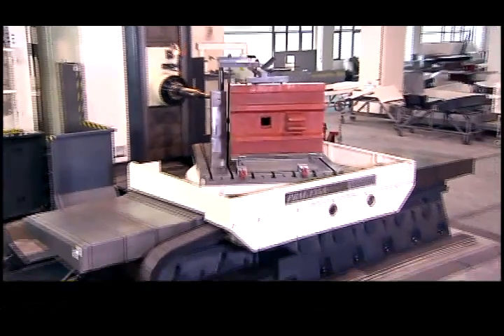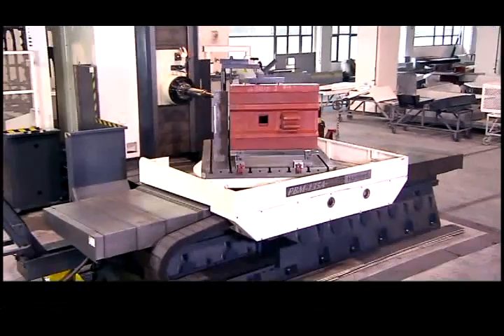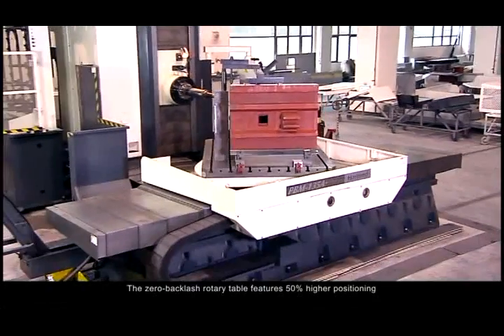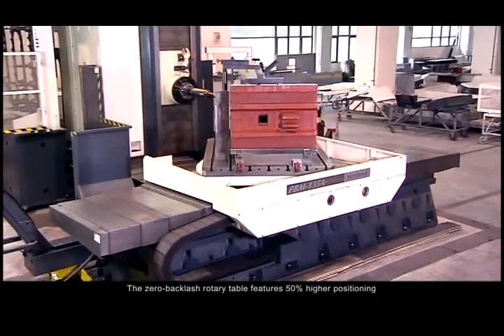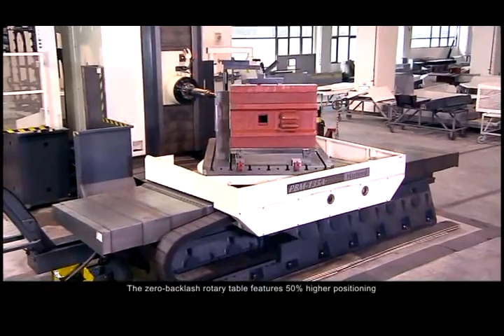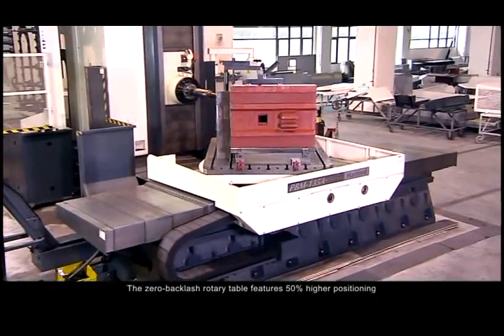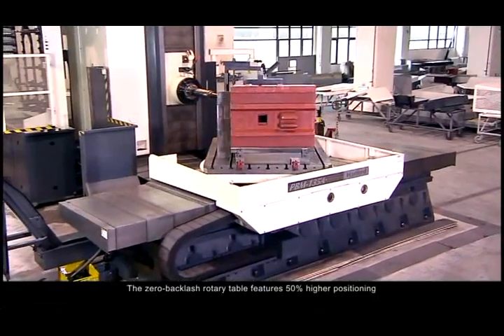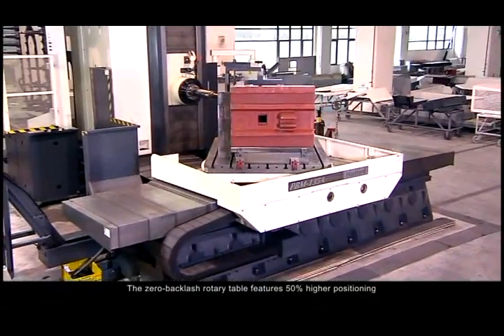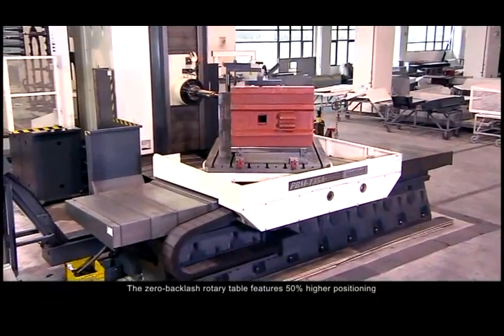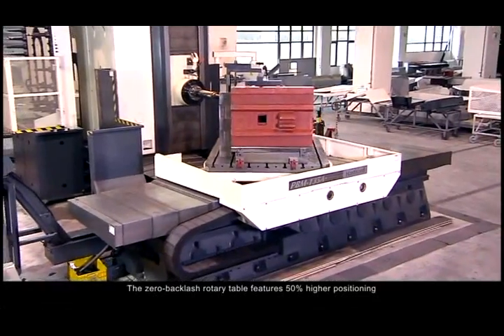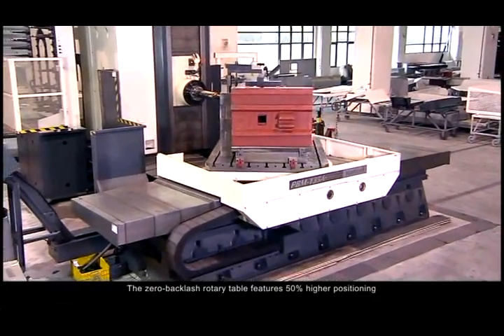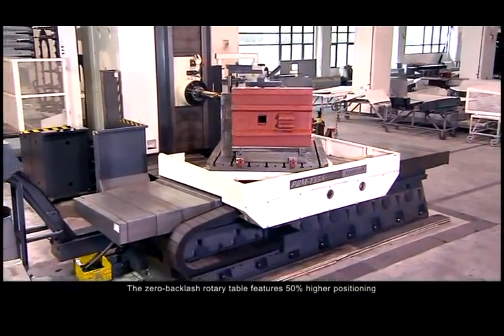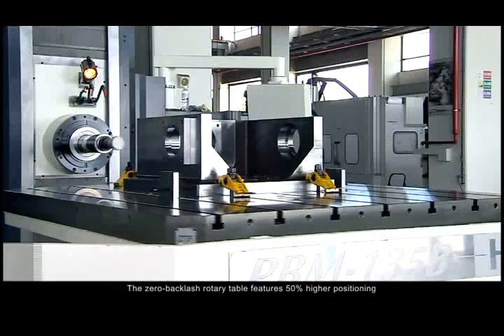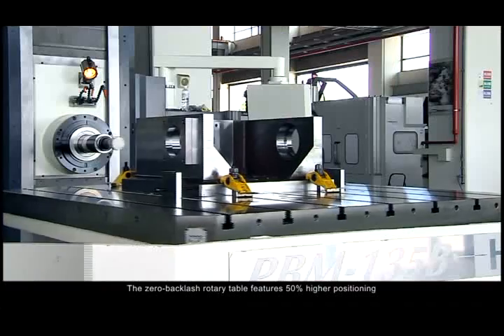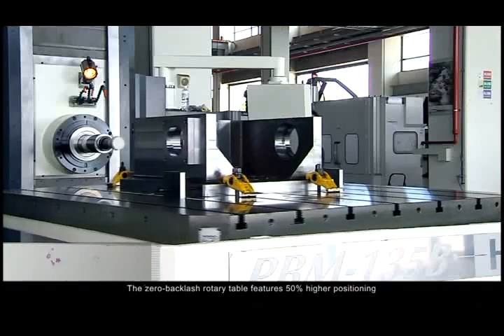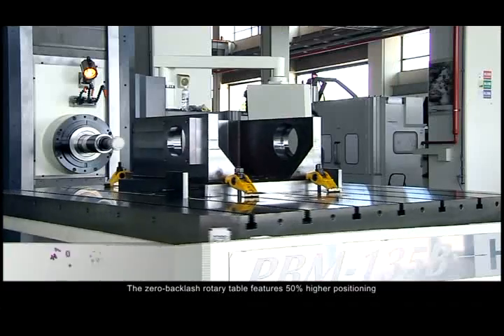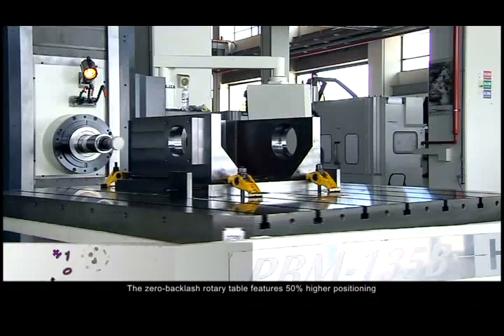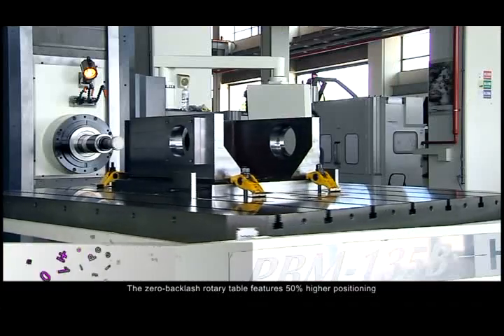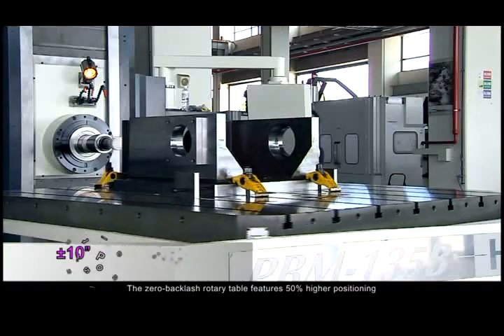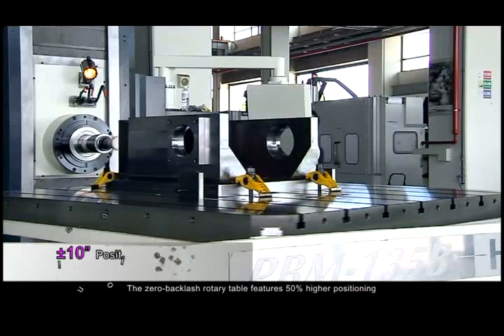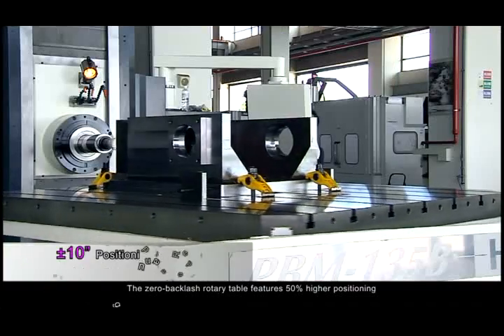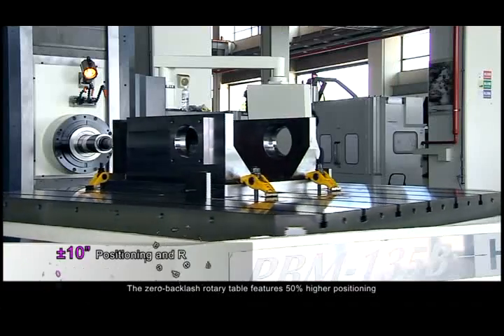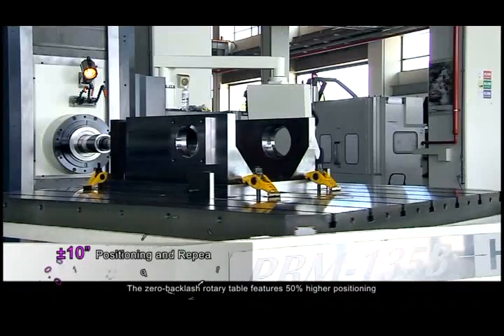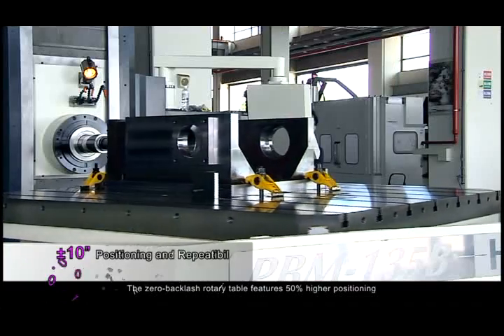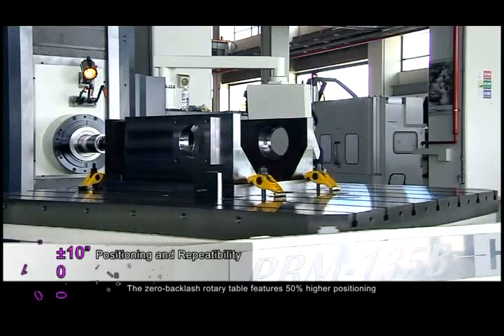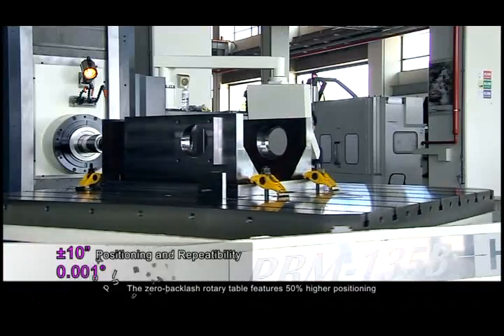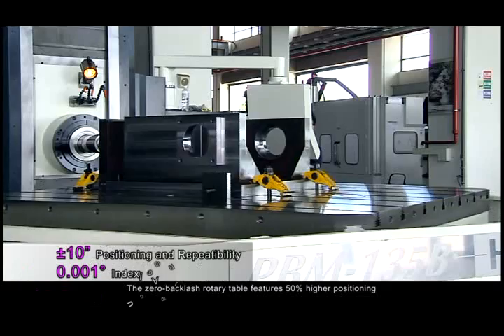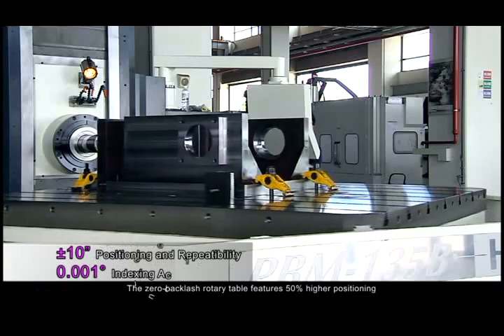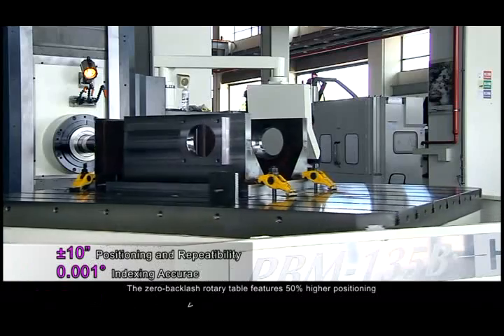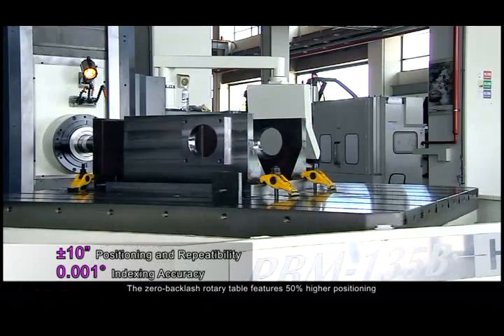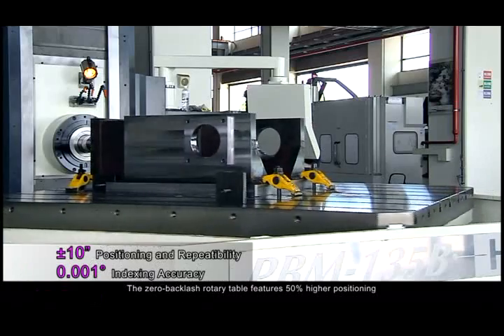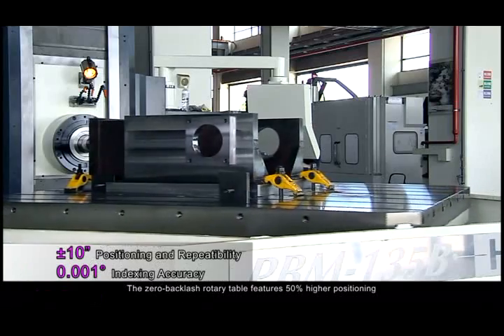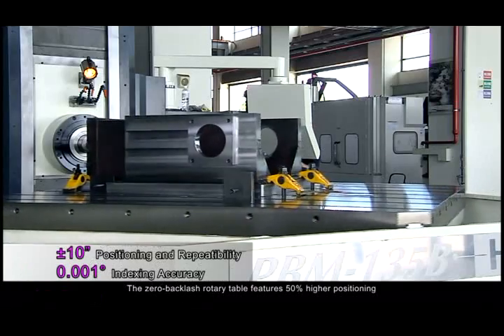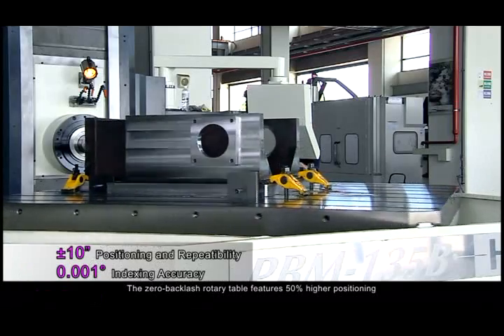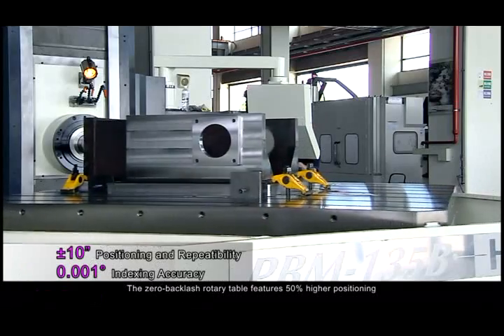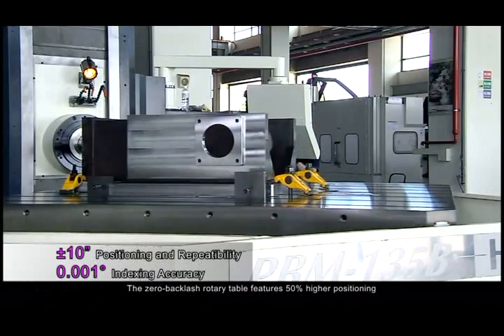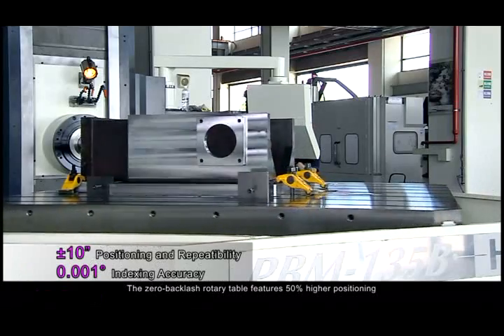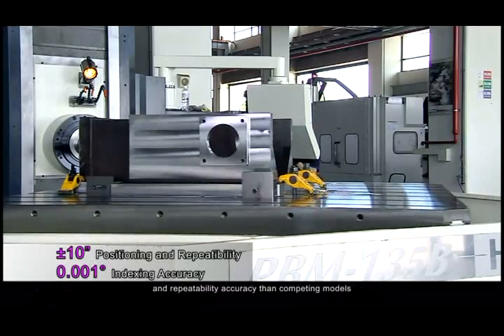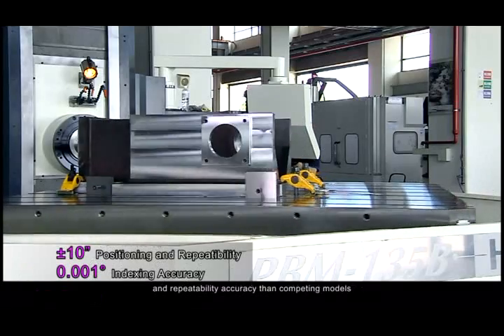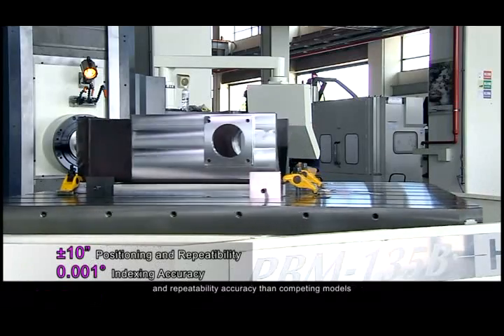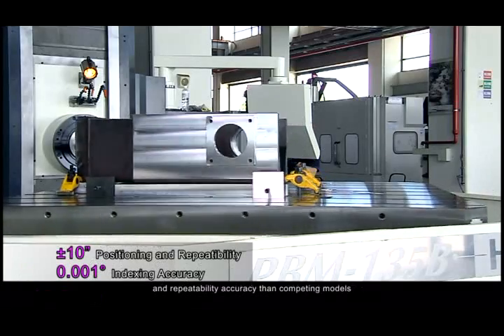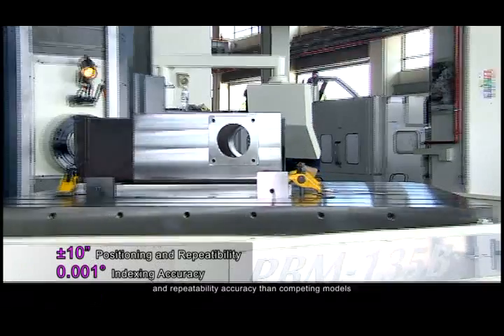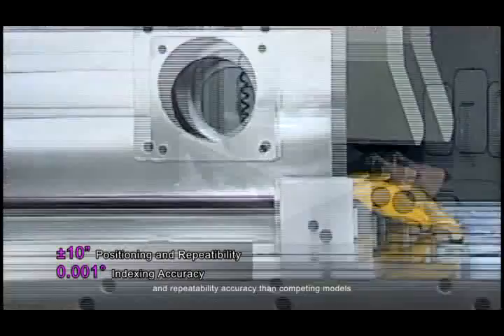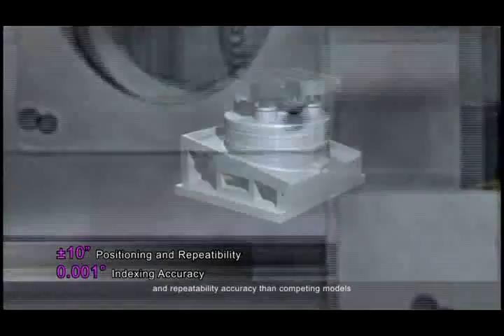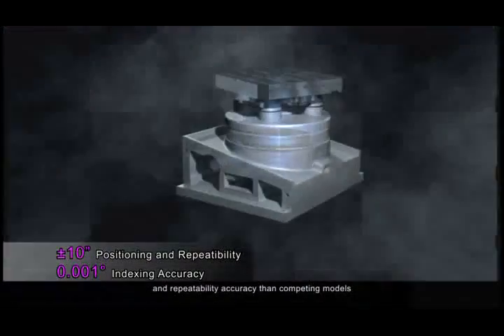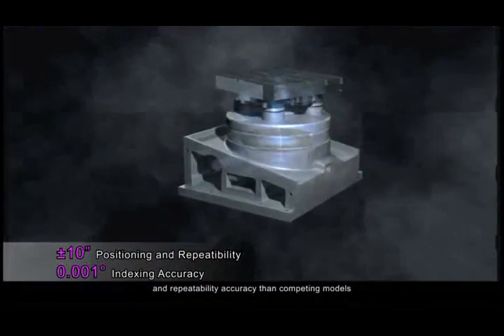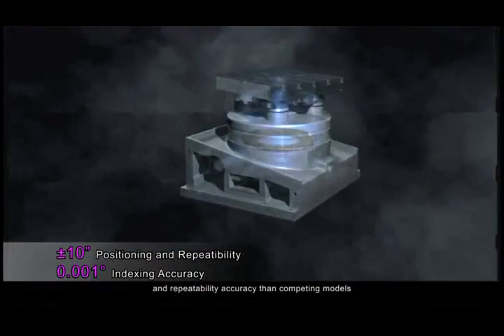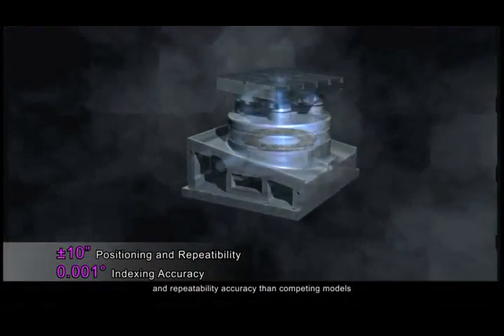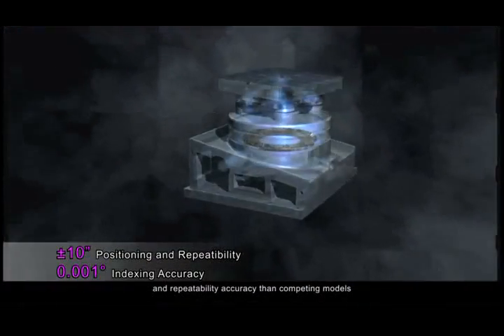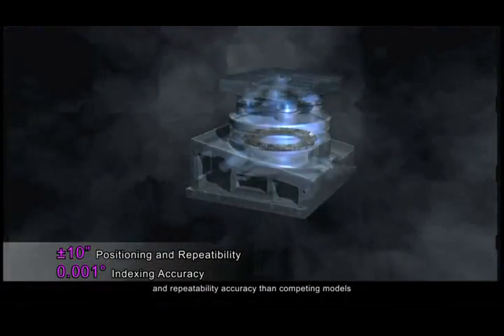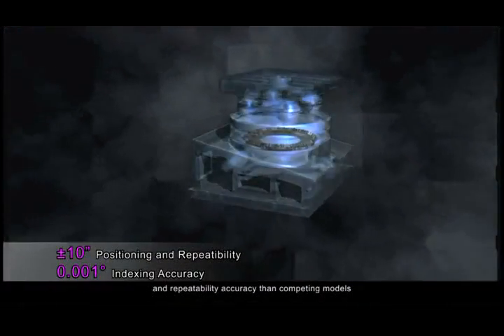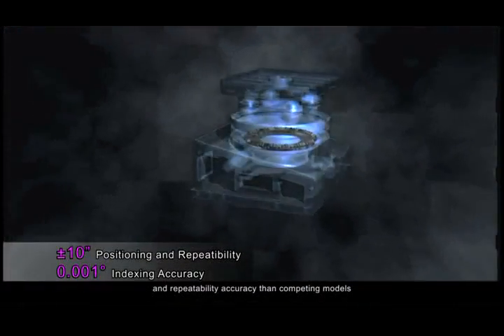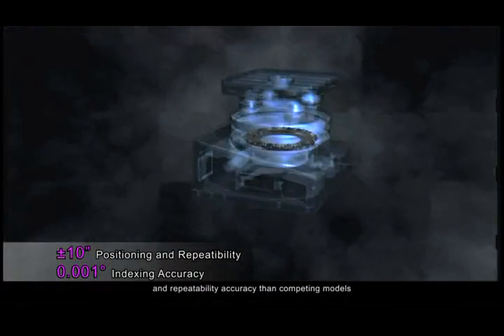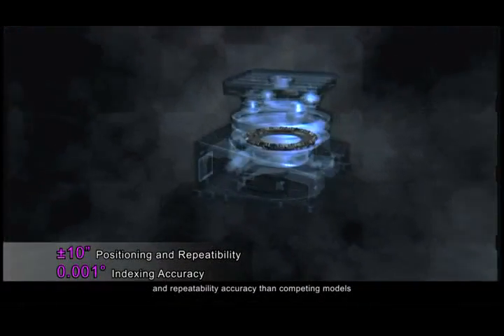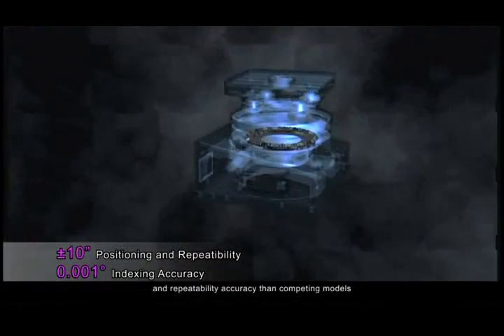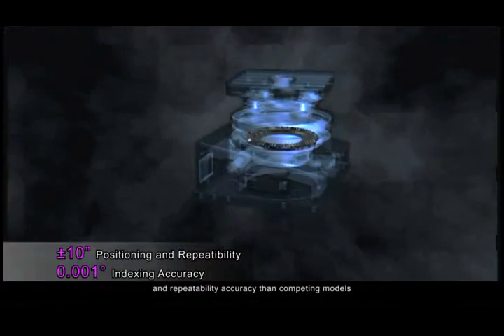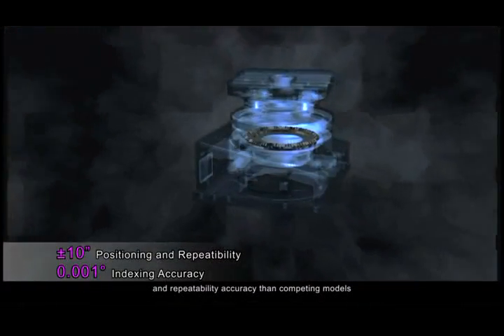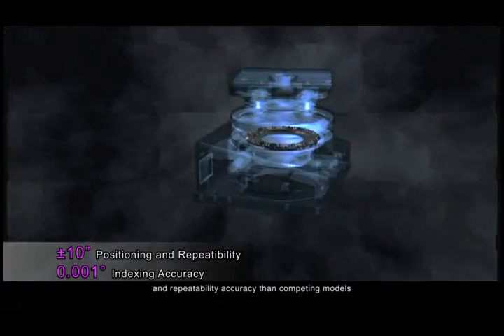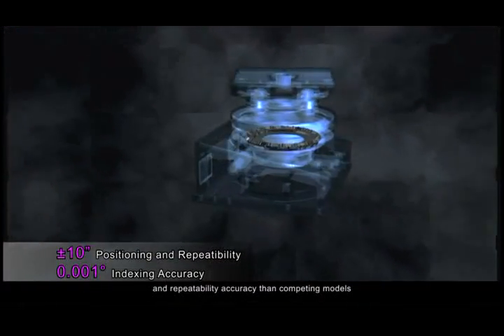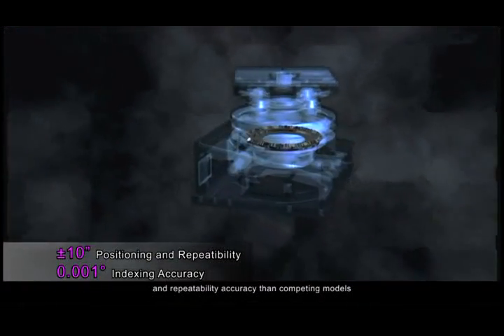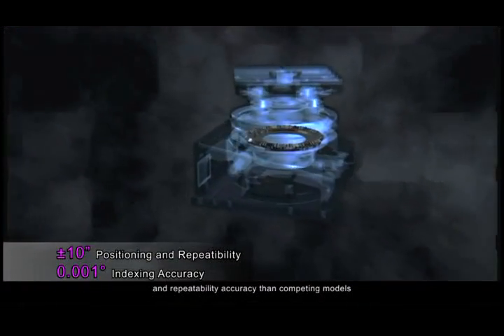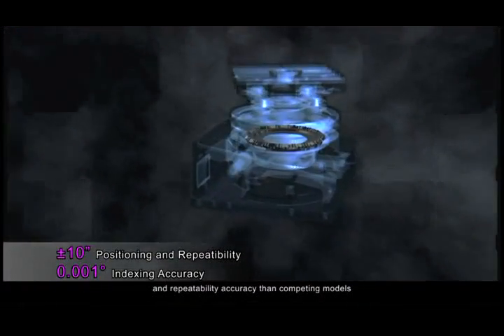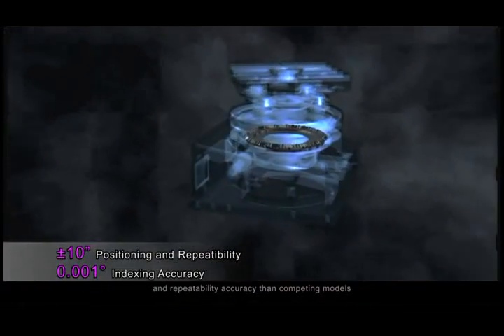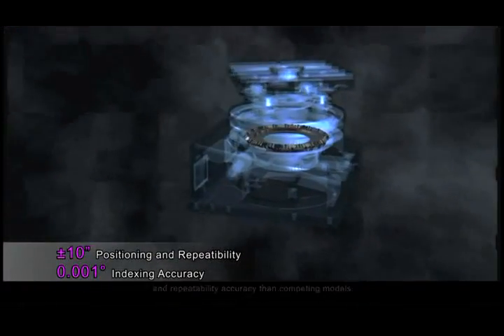The ZERO Backlash Rotary Table features 50% higher positioning and repeatability accuracy than competing models.